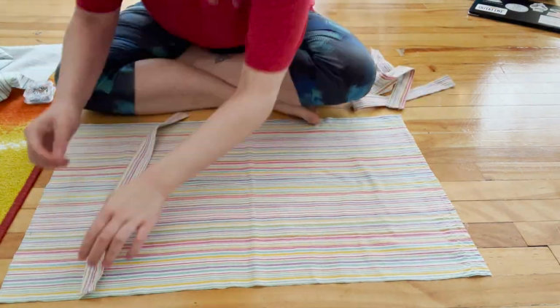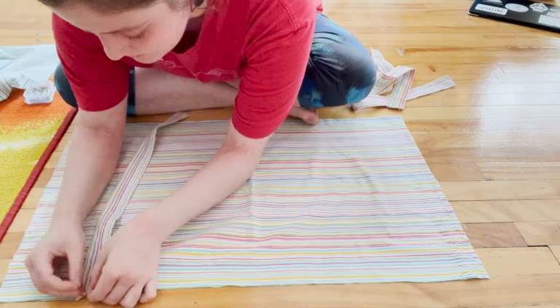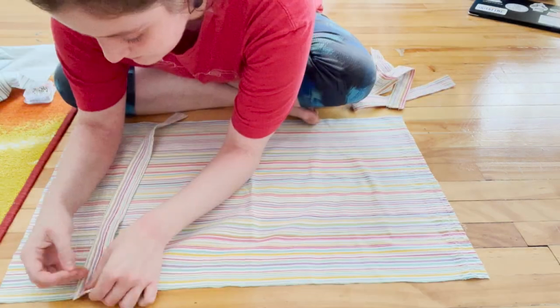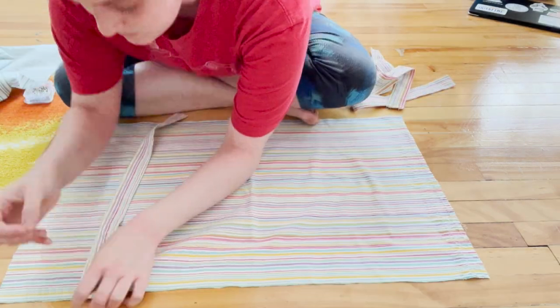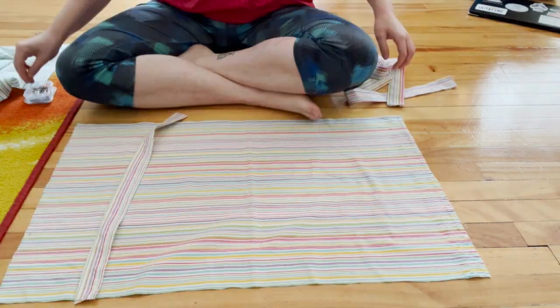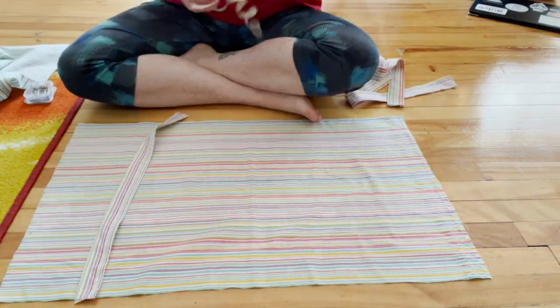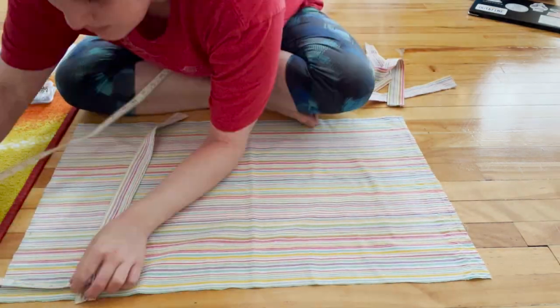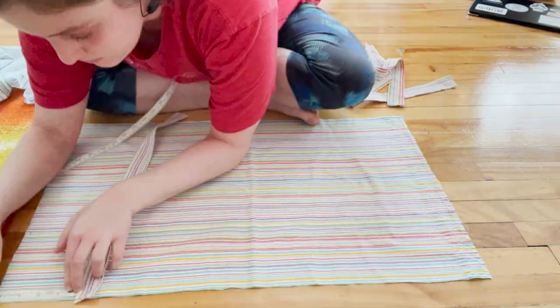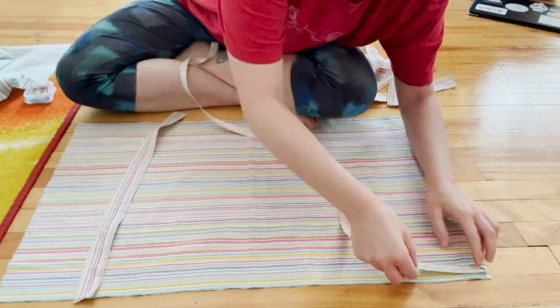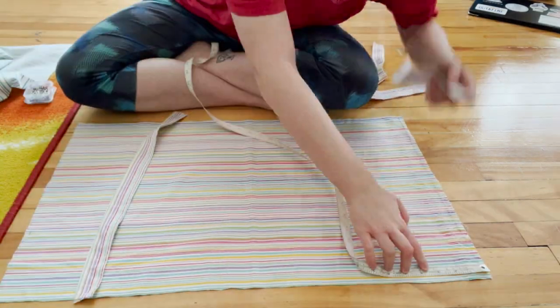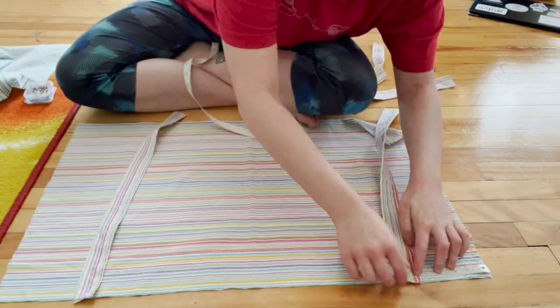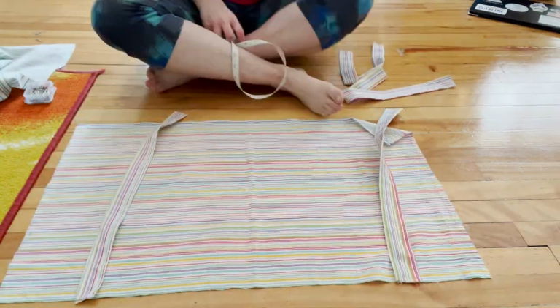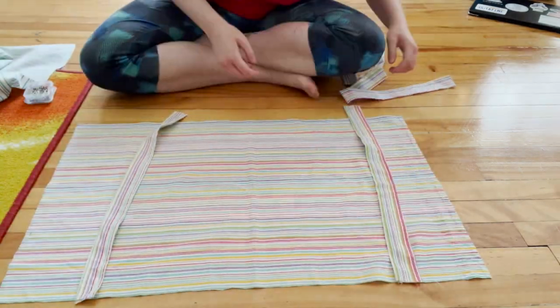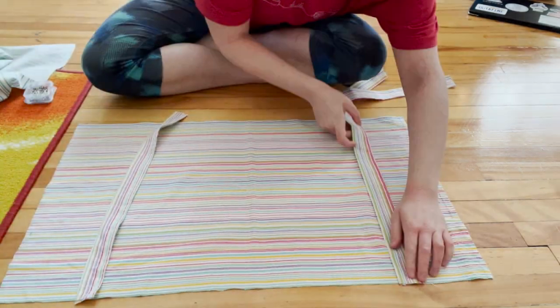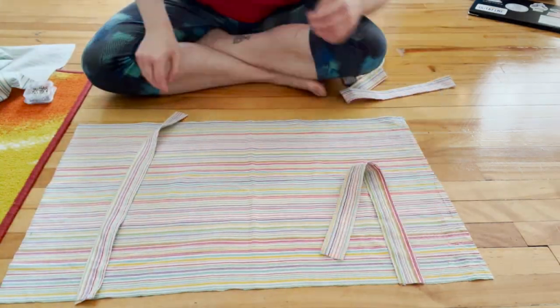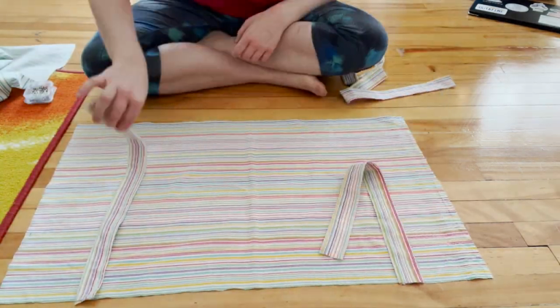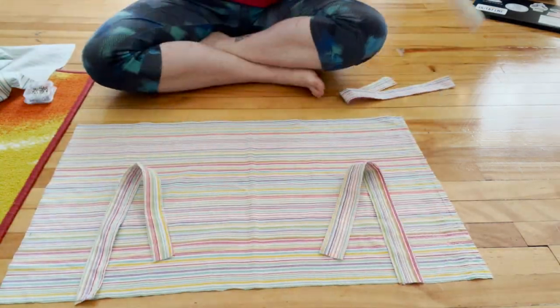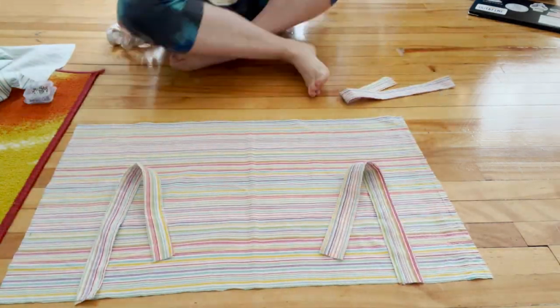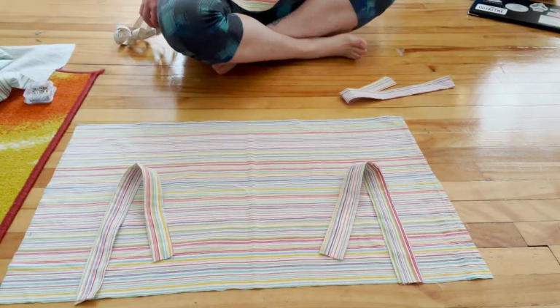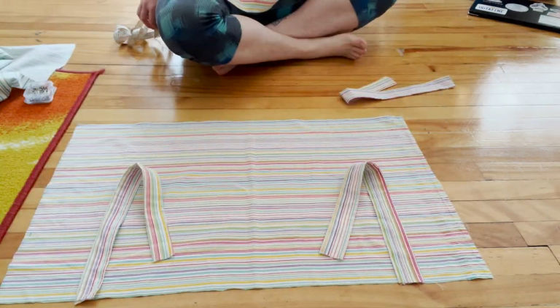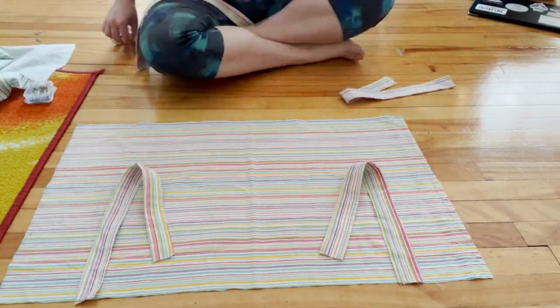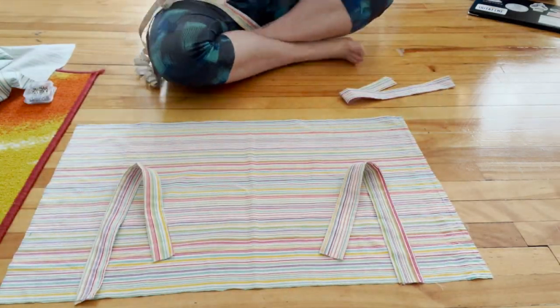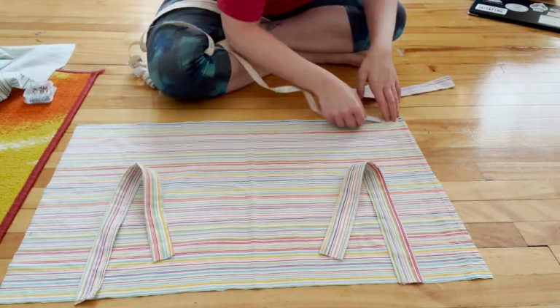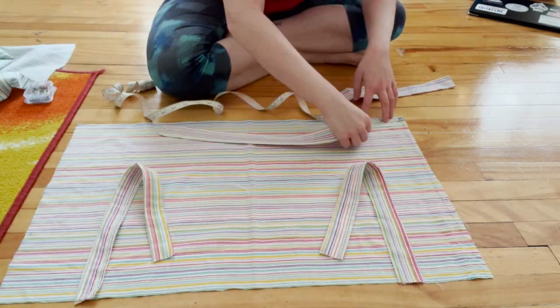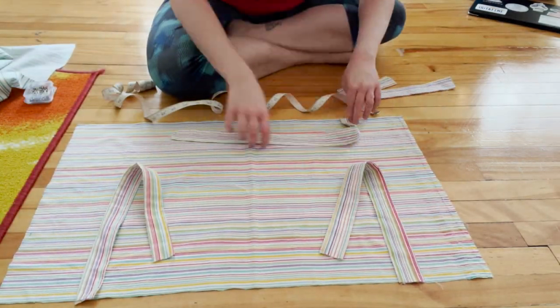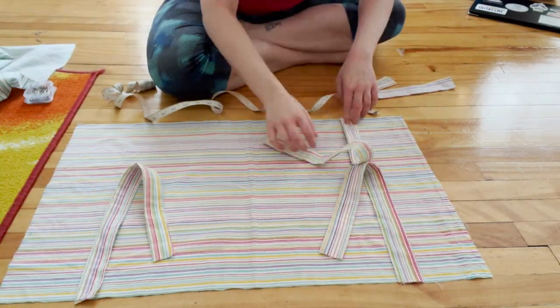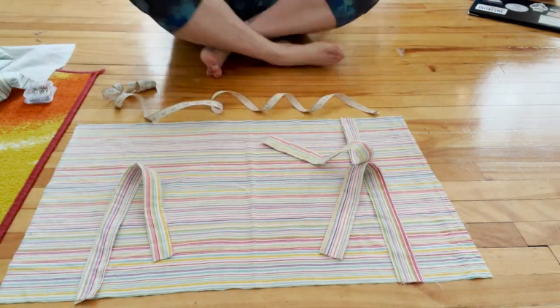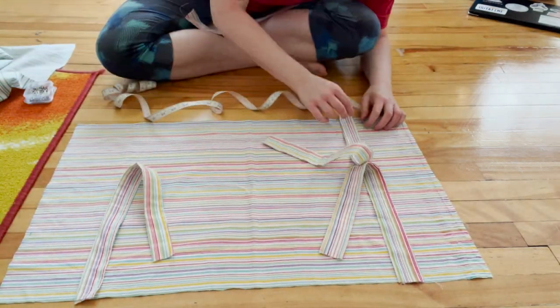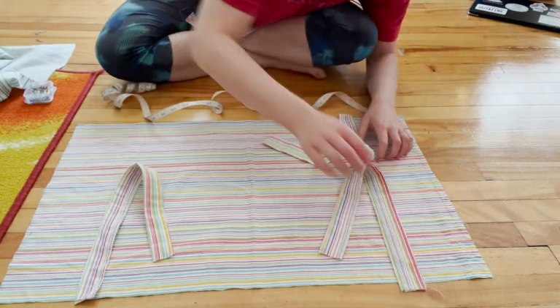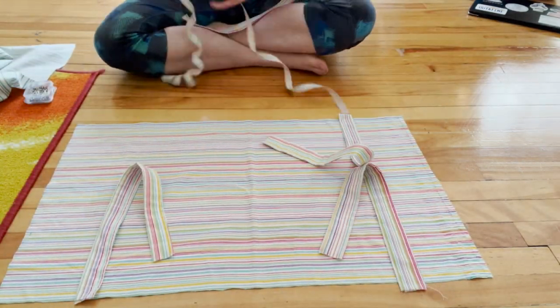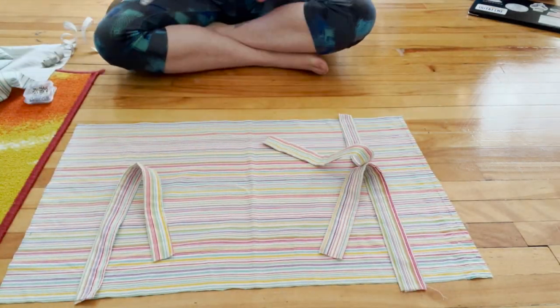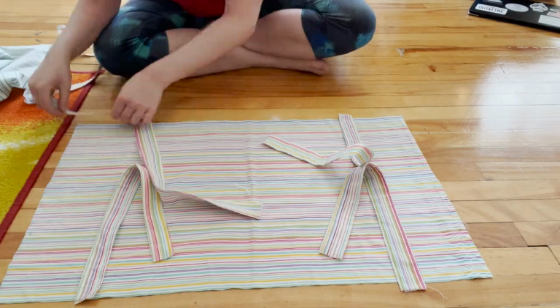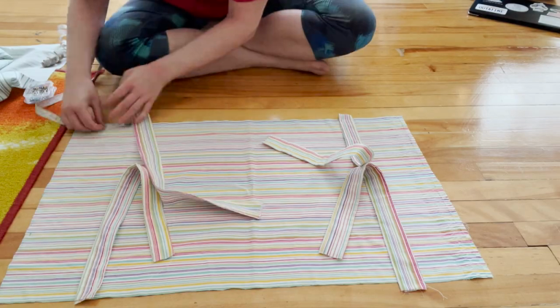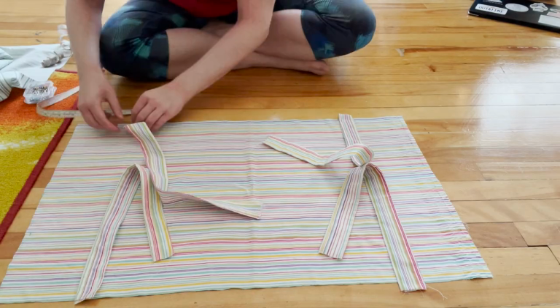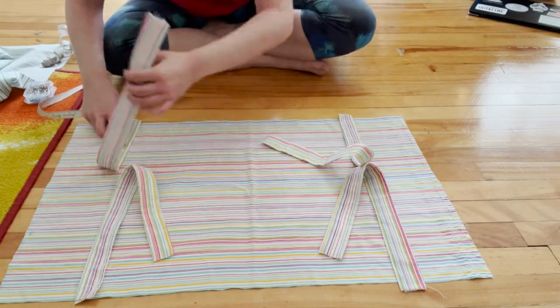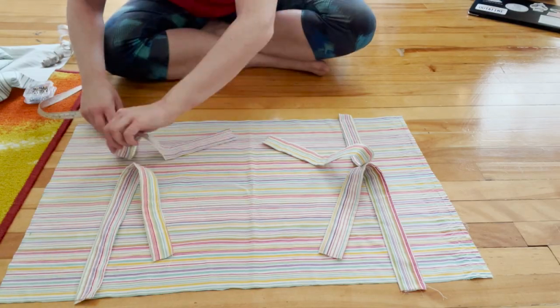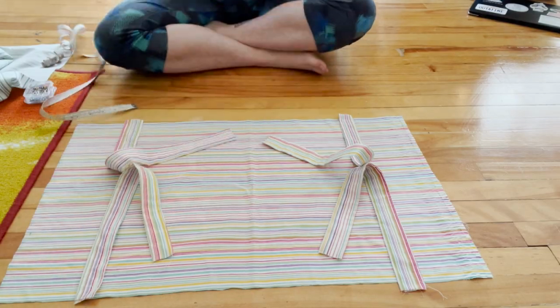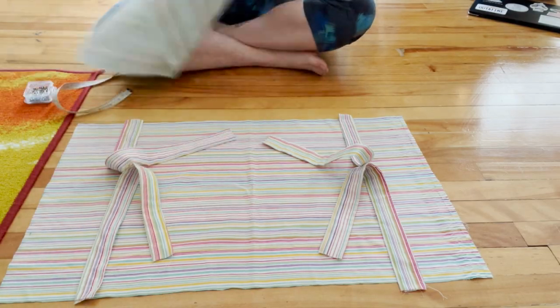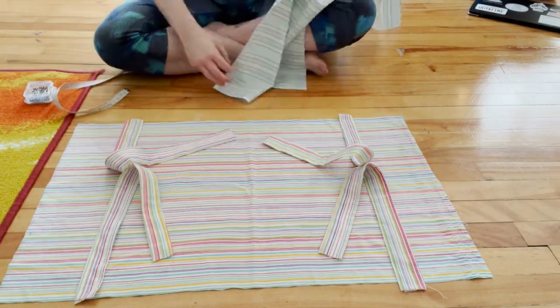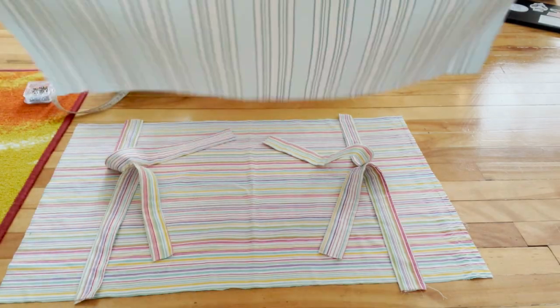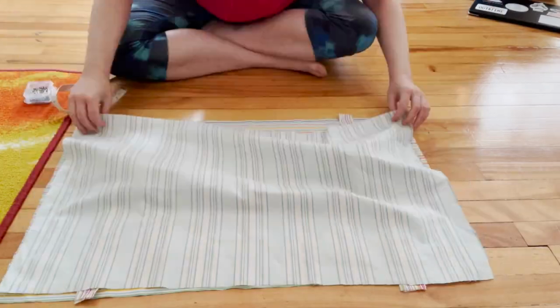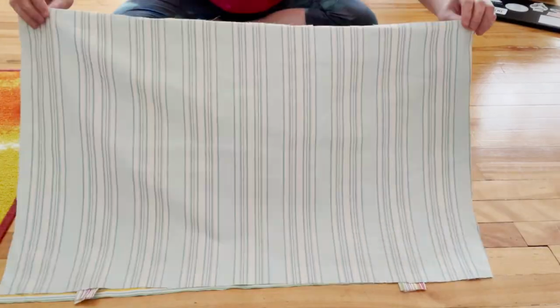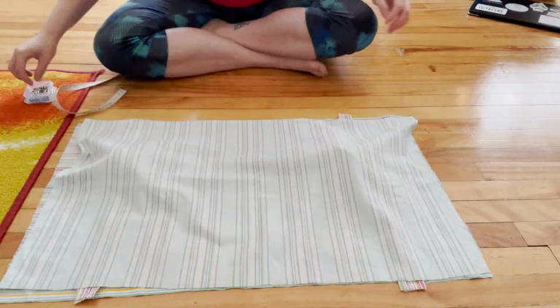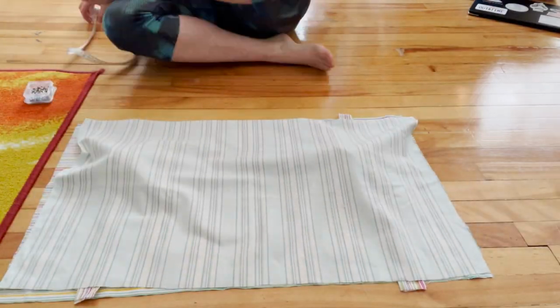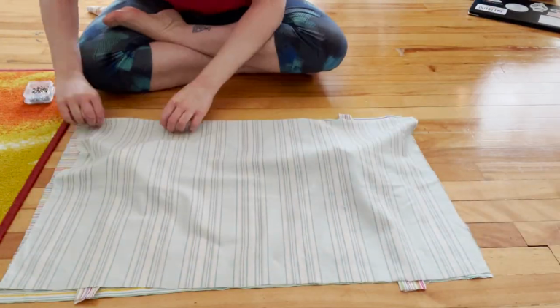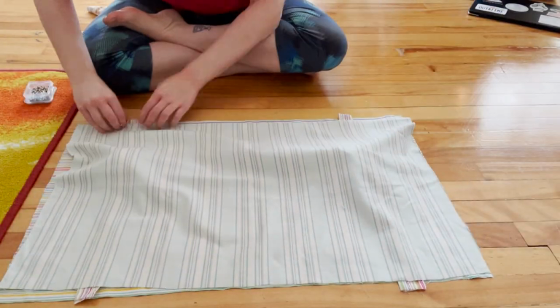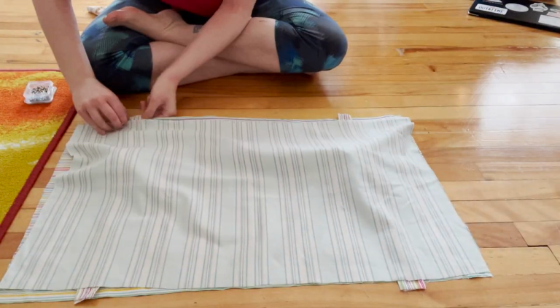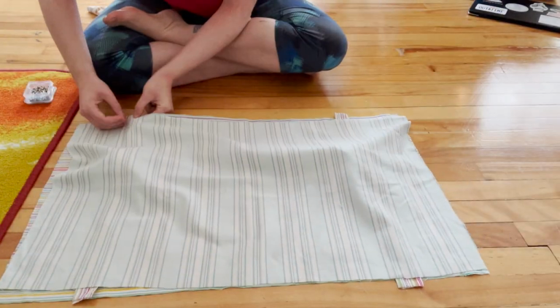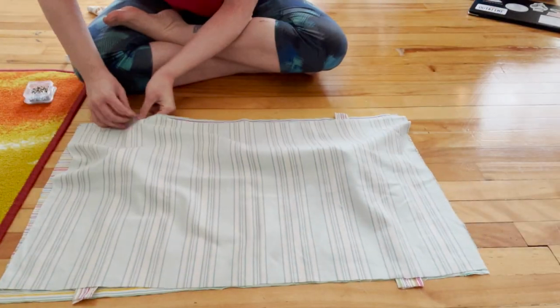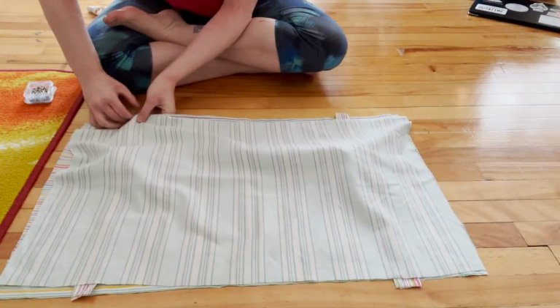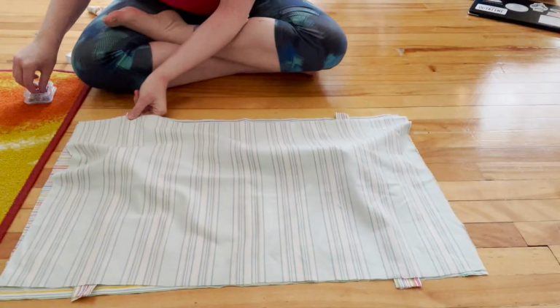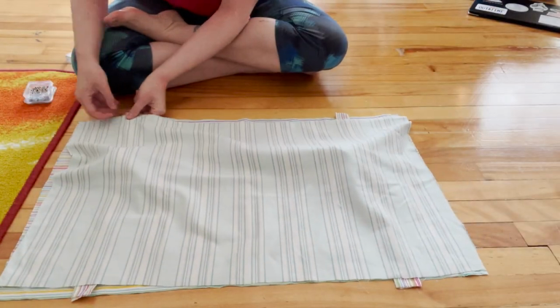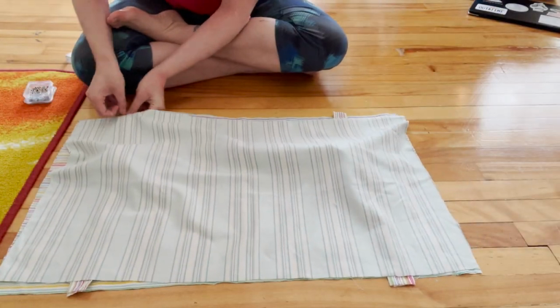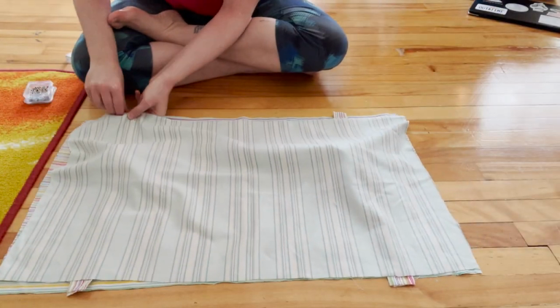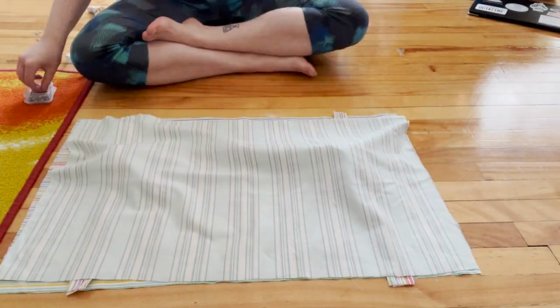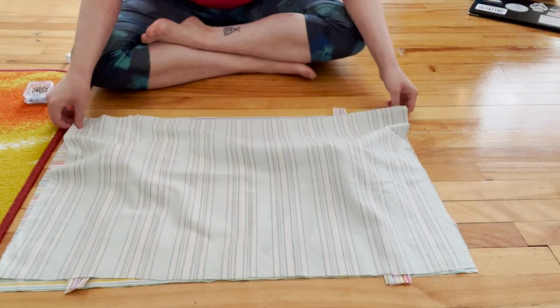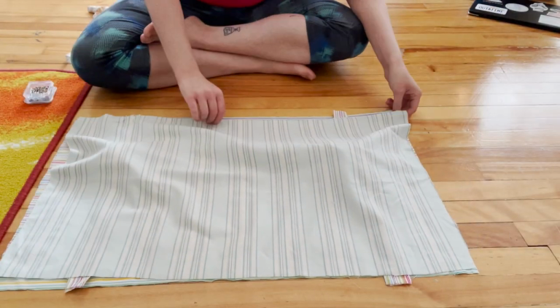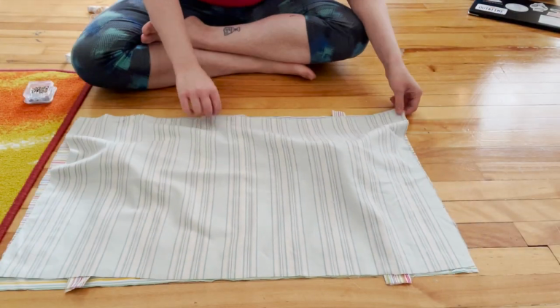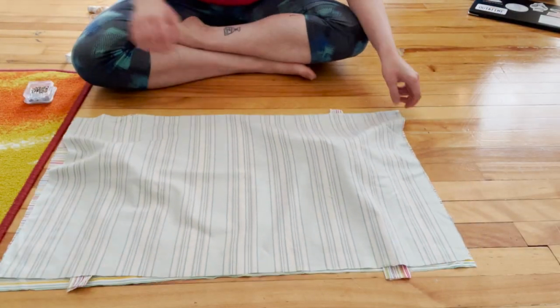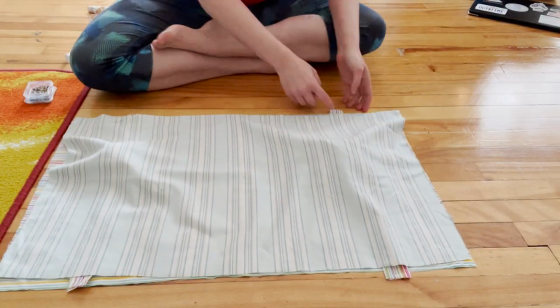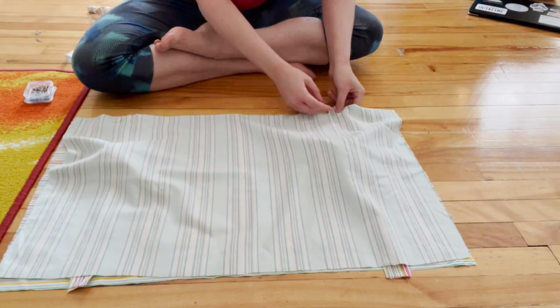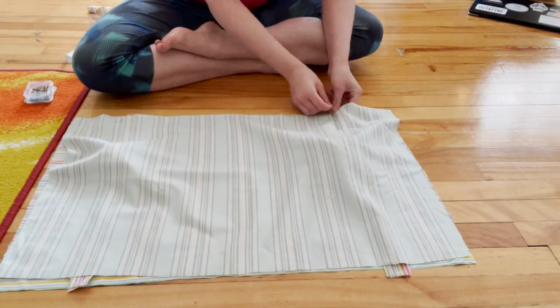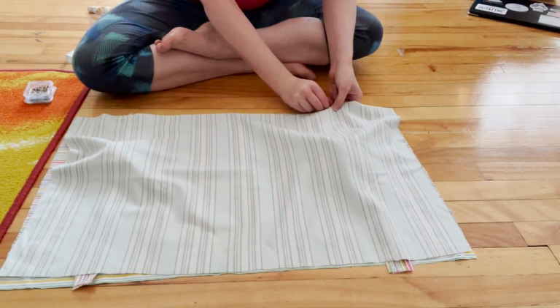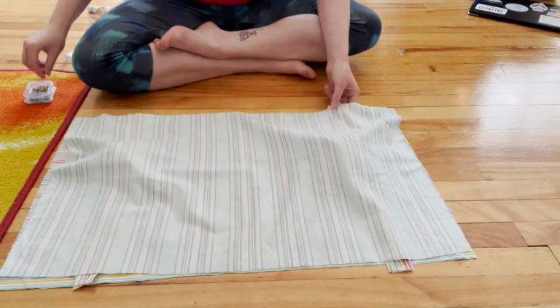I then placed each strap about four inches from the corner, sandwiching them between the larger rectangles and pinning them in place.